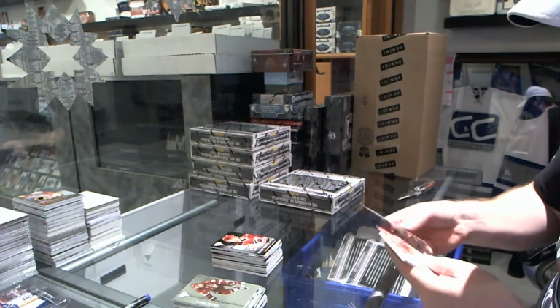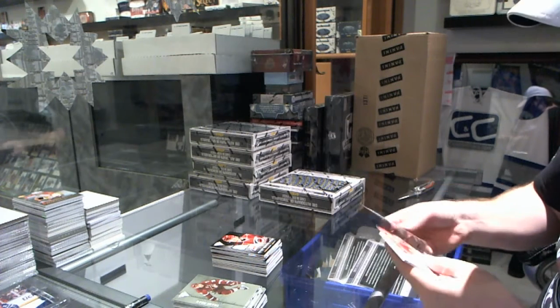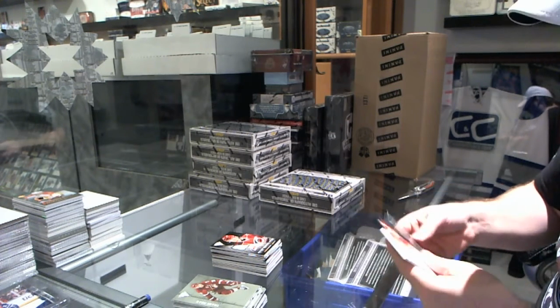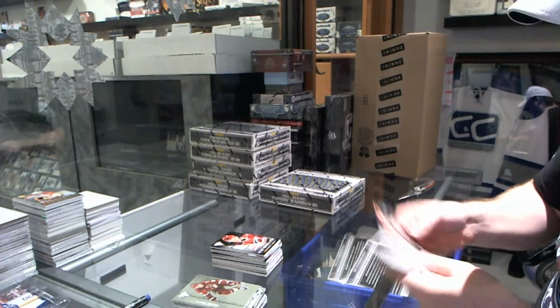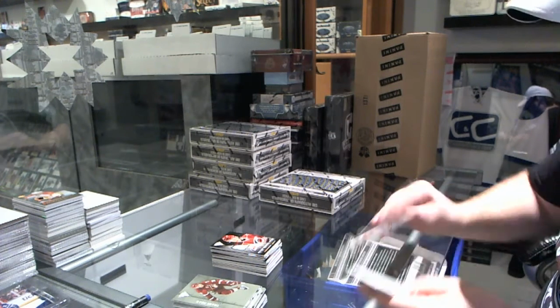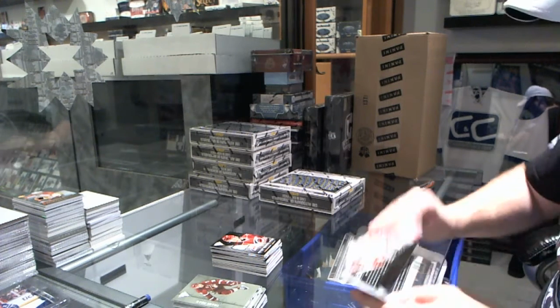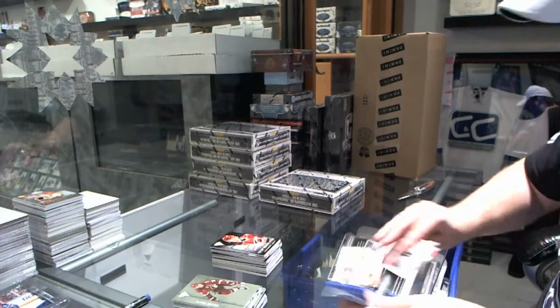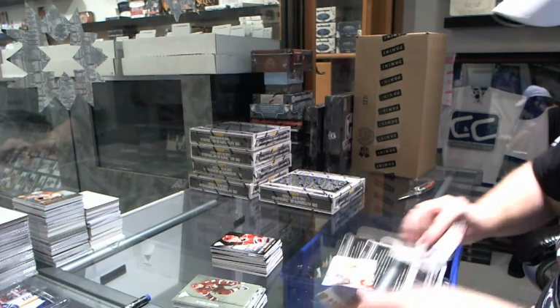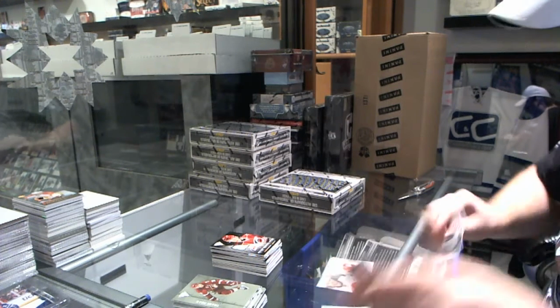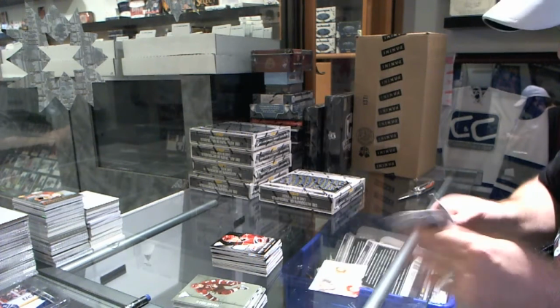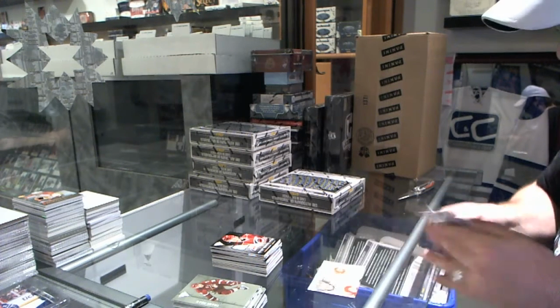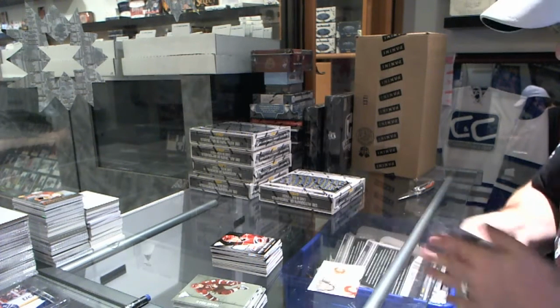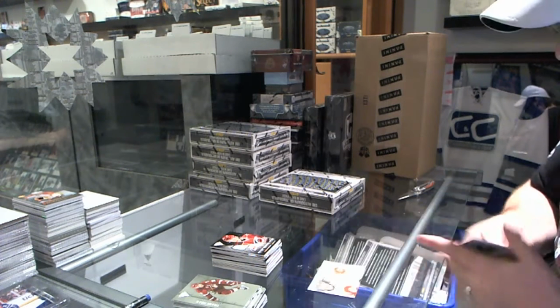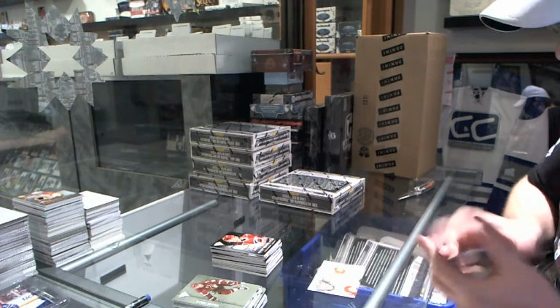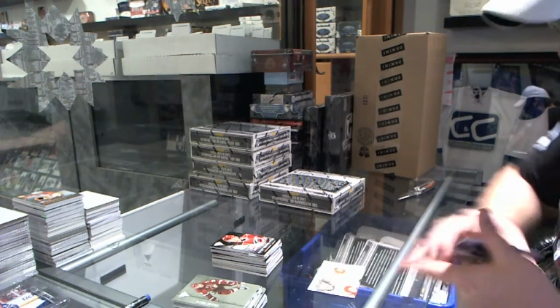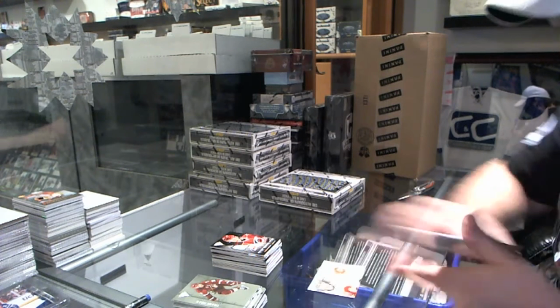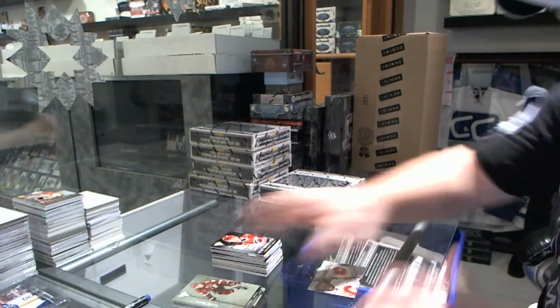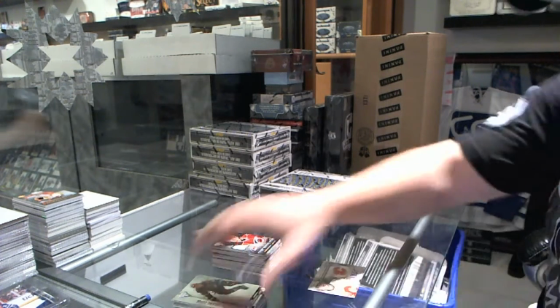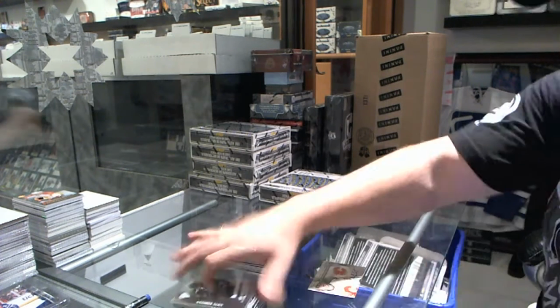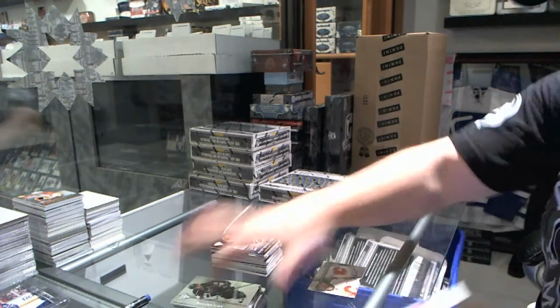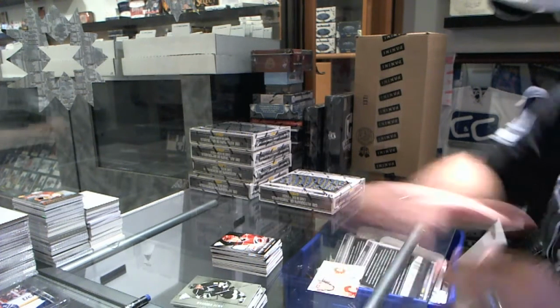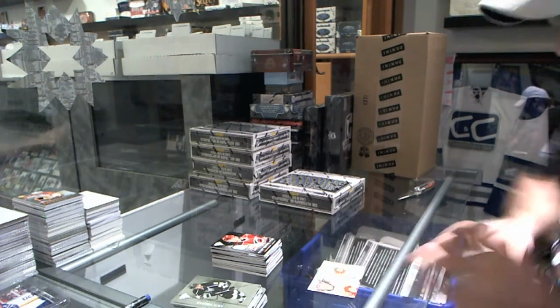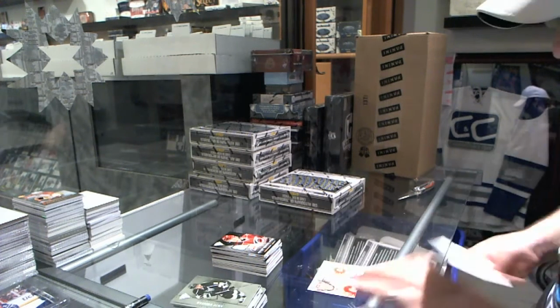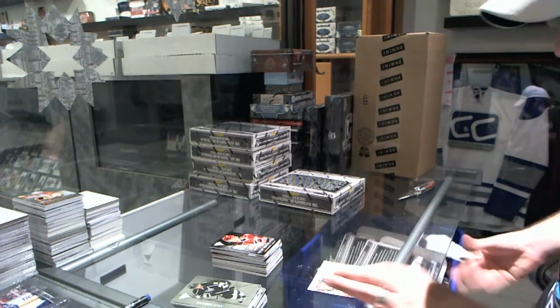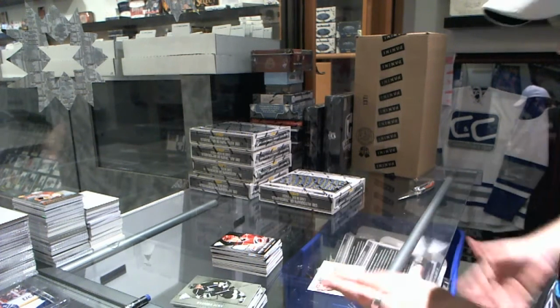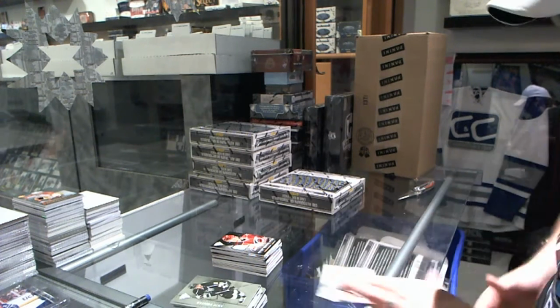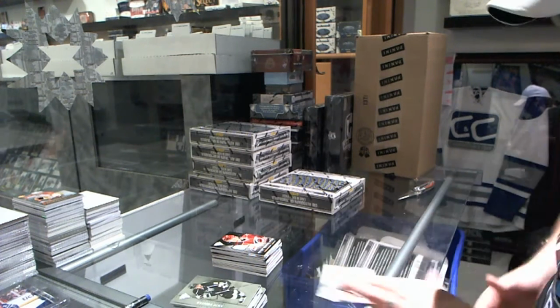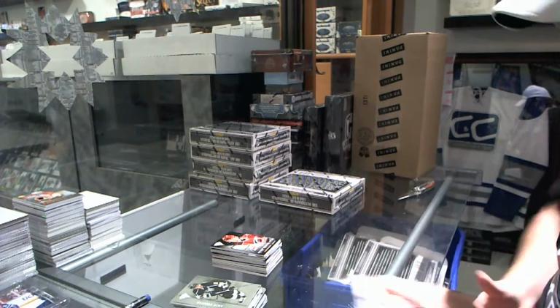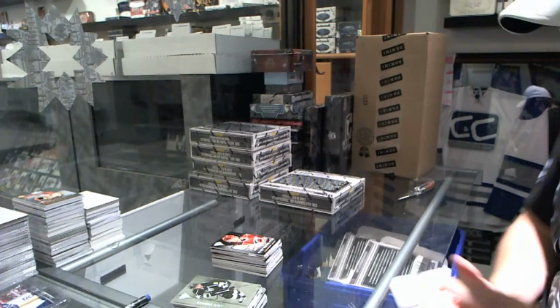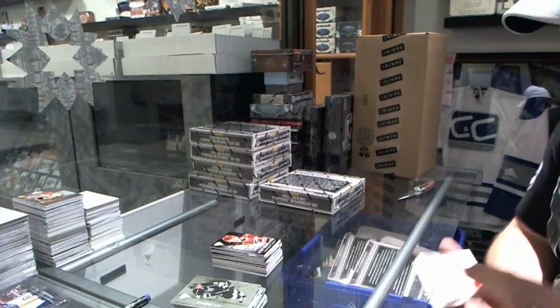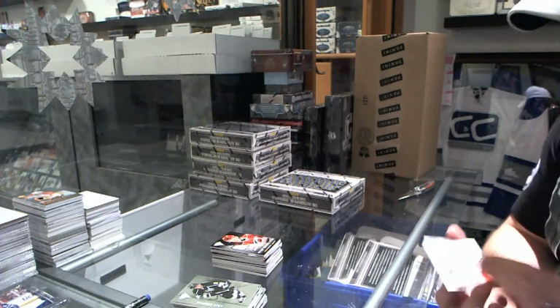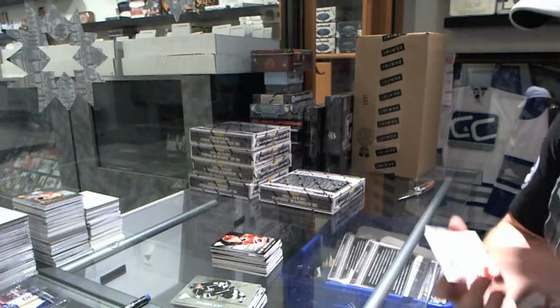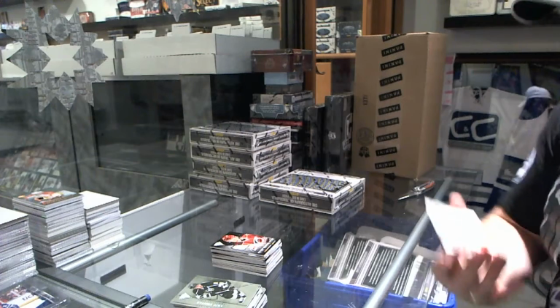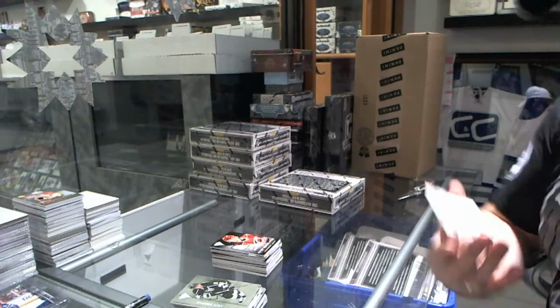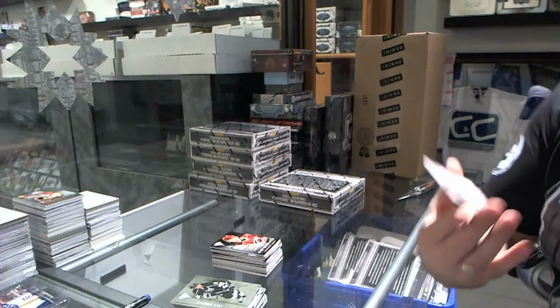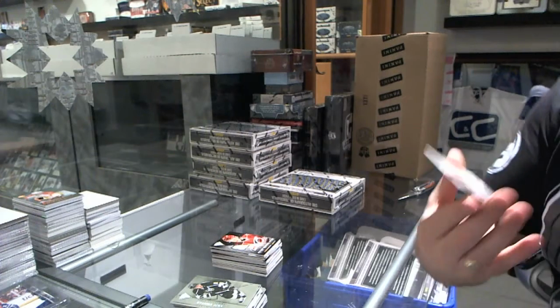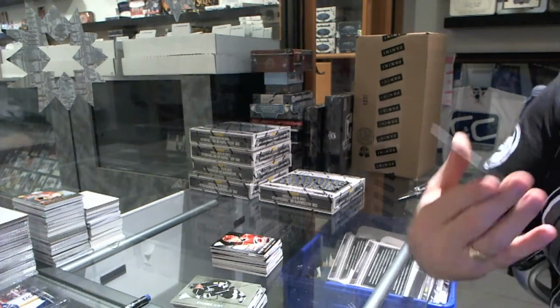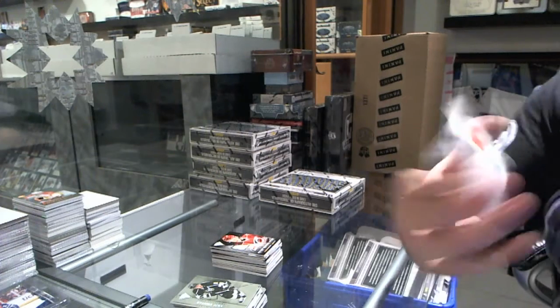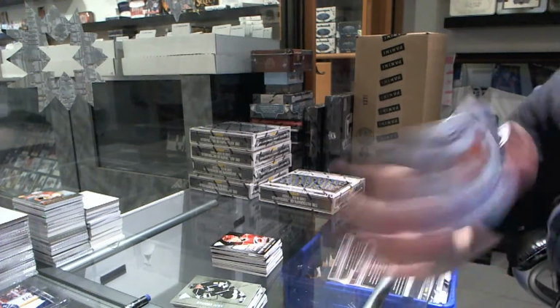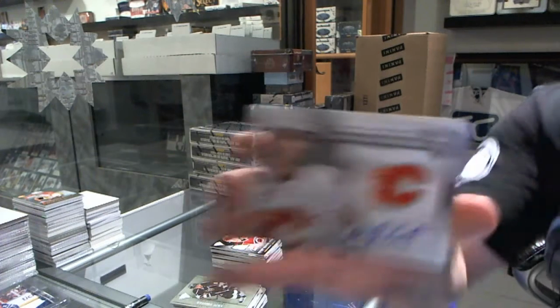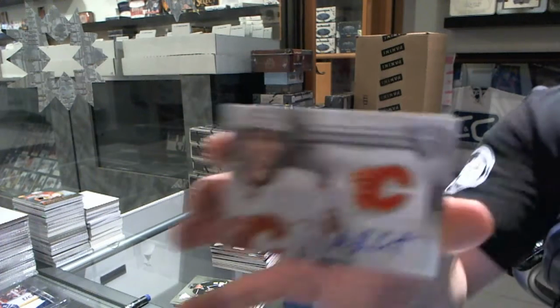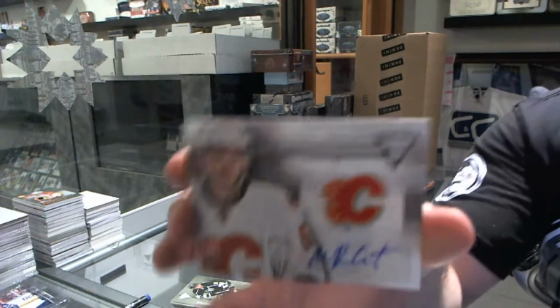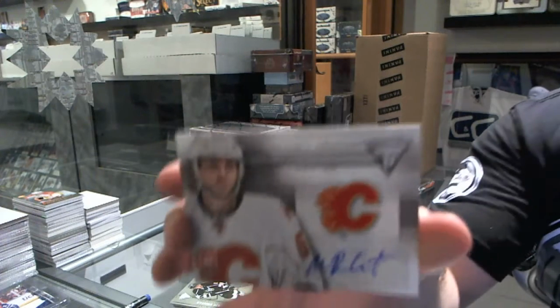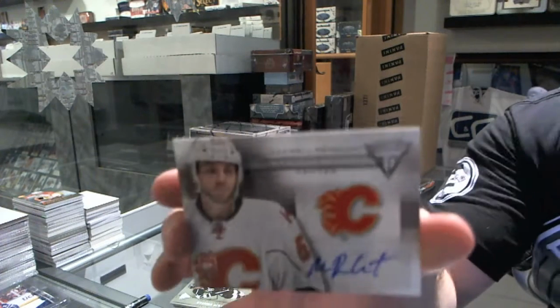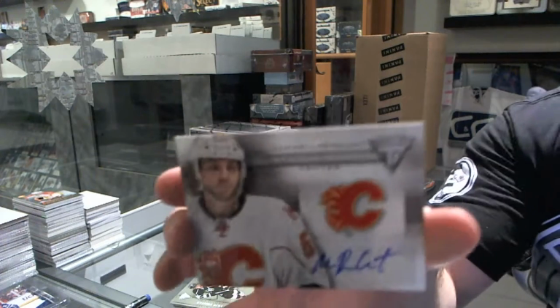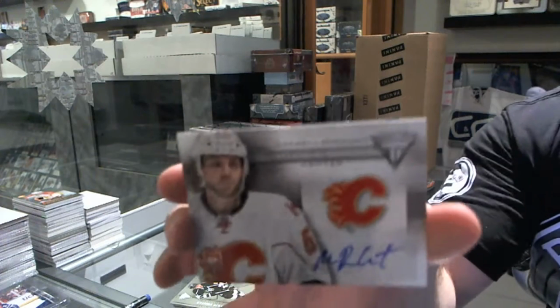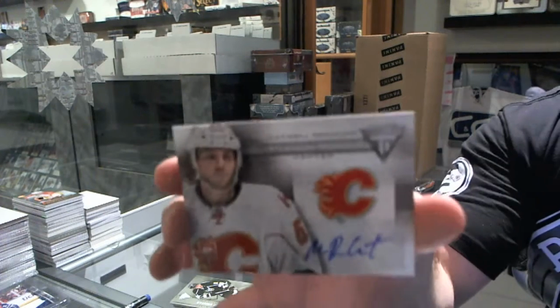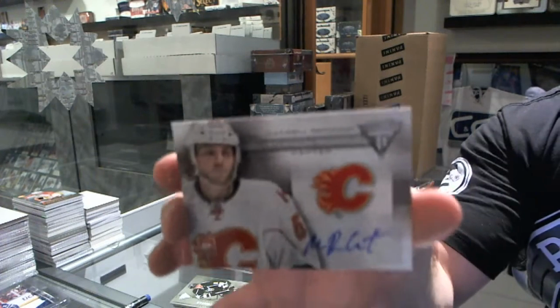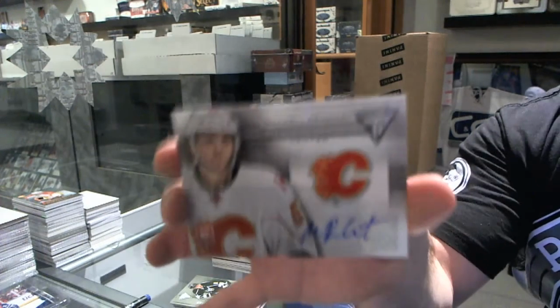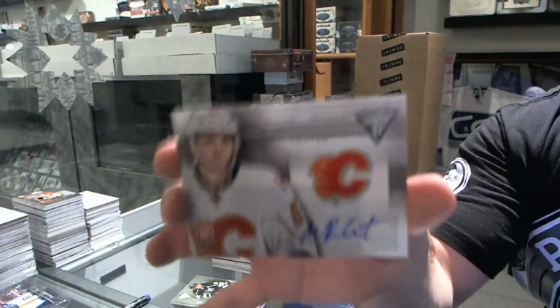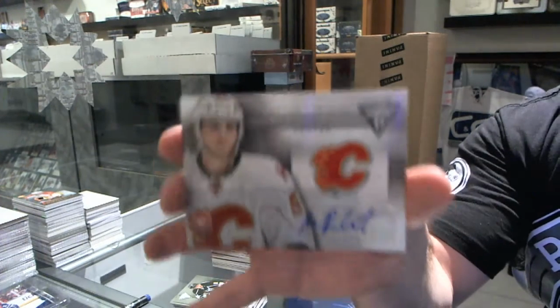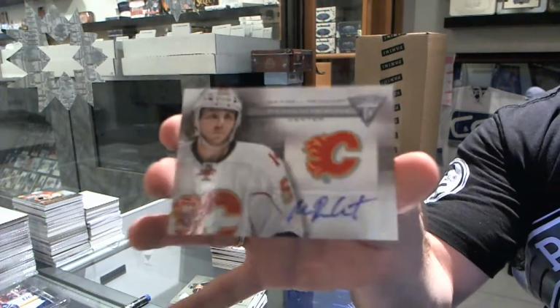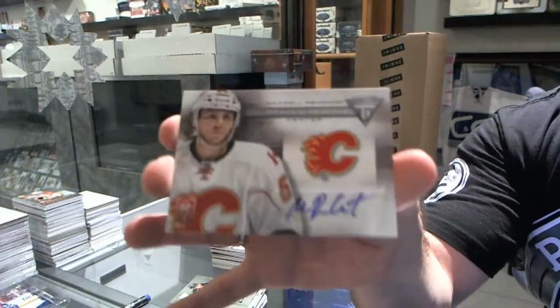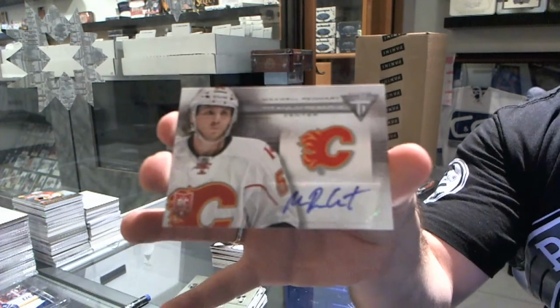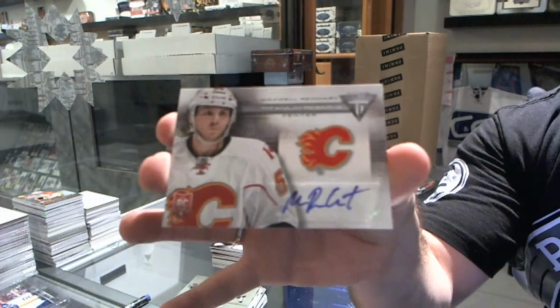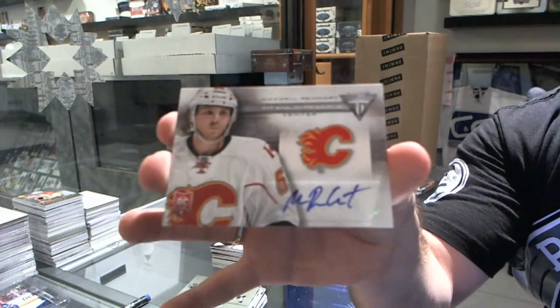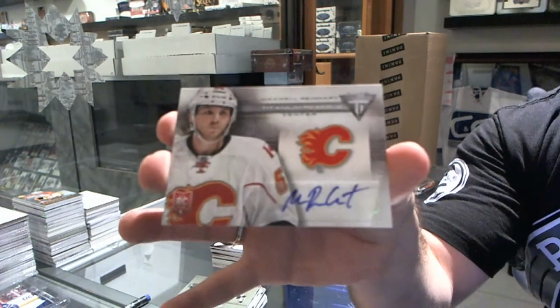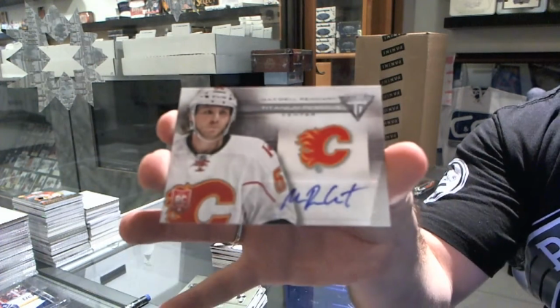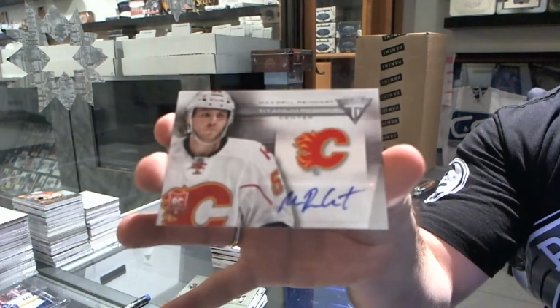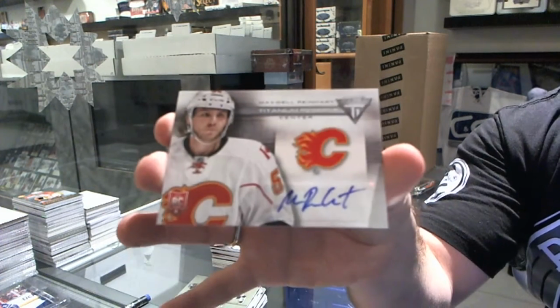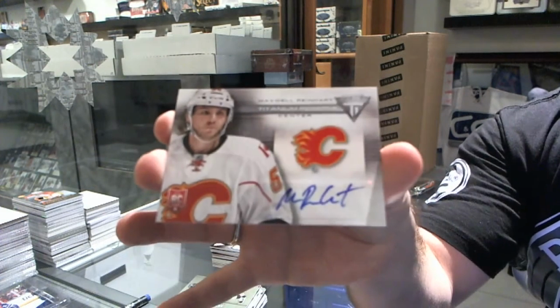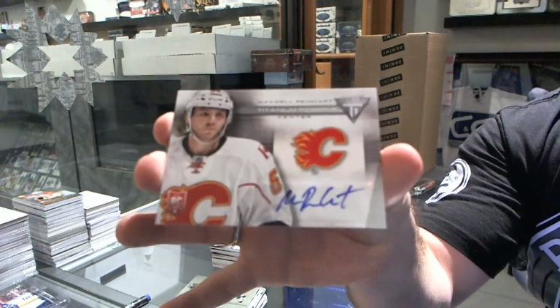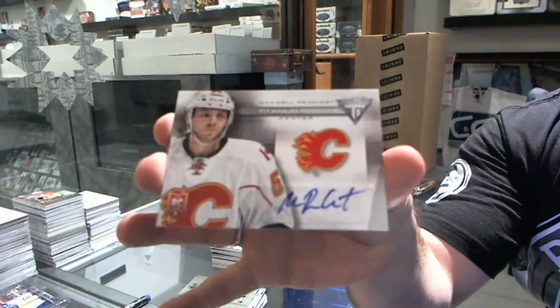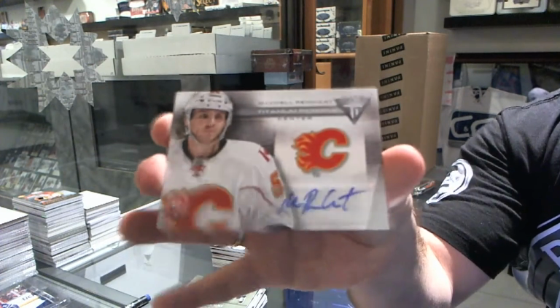And for the Calgary Flames, we've got a titanium reserve autograph of Max Reinhardt.